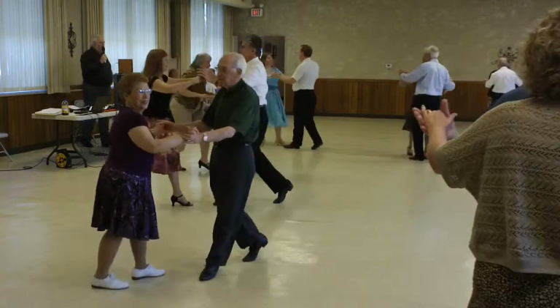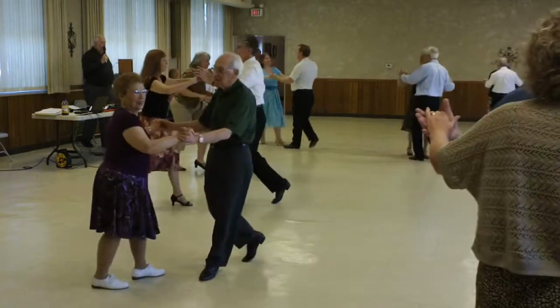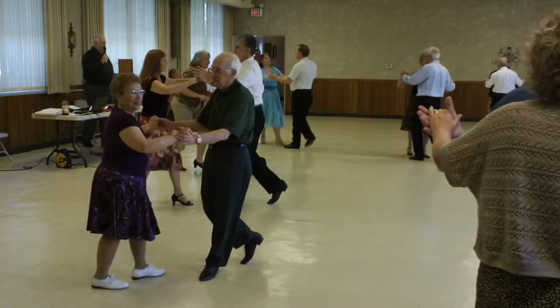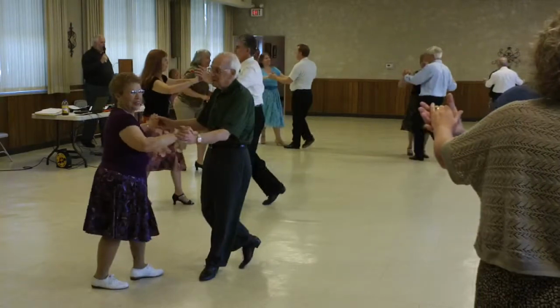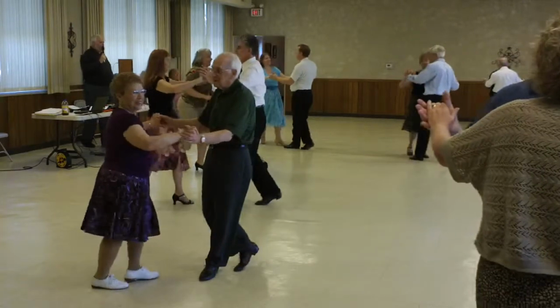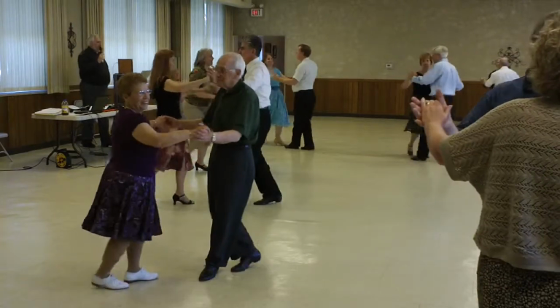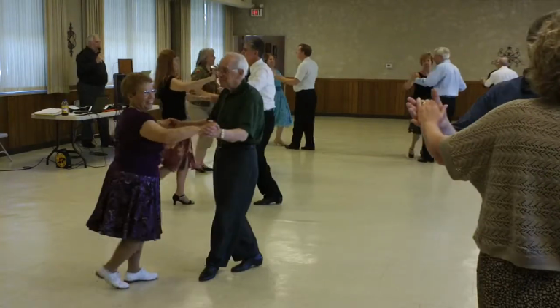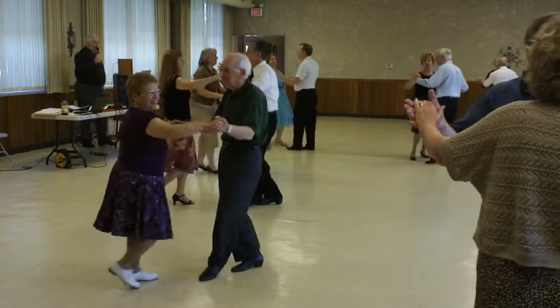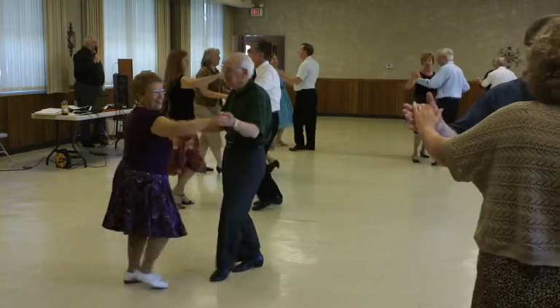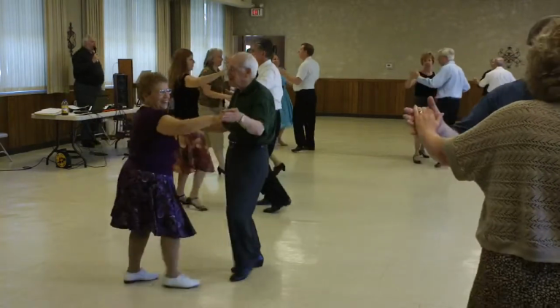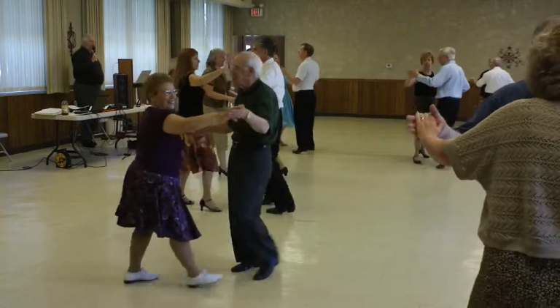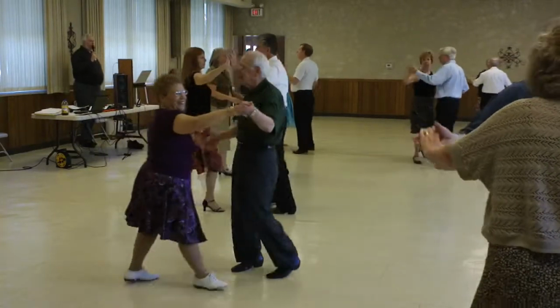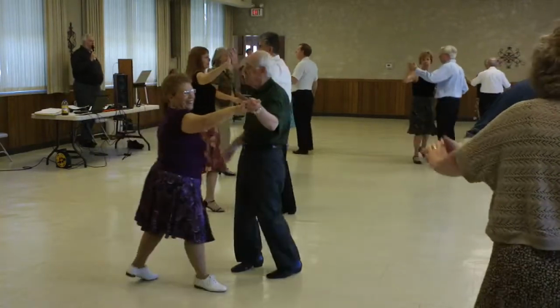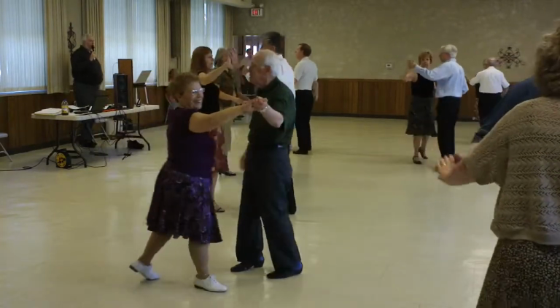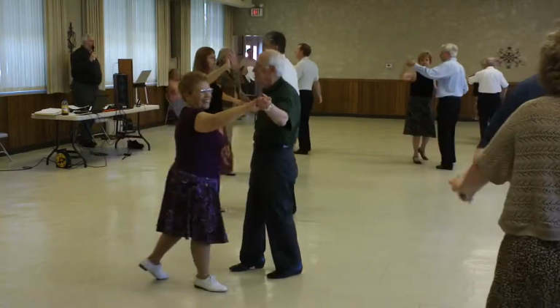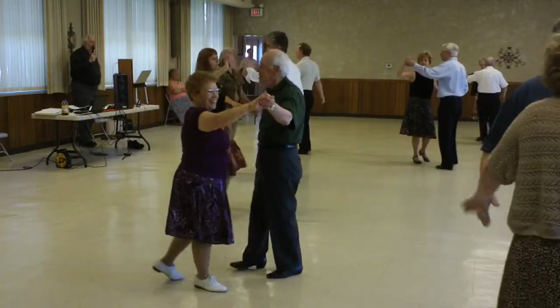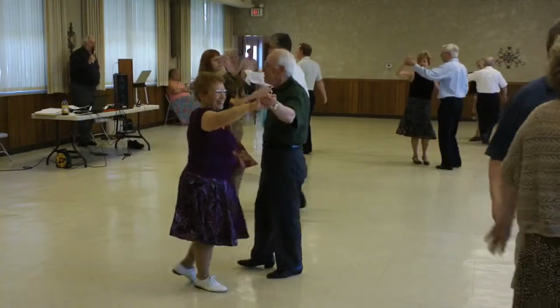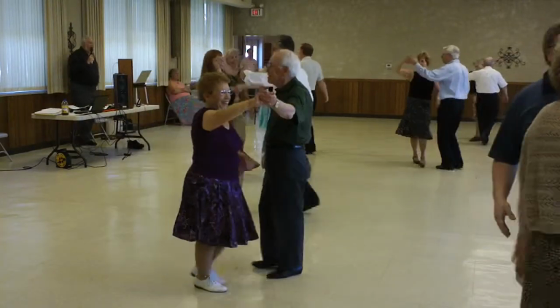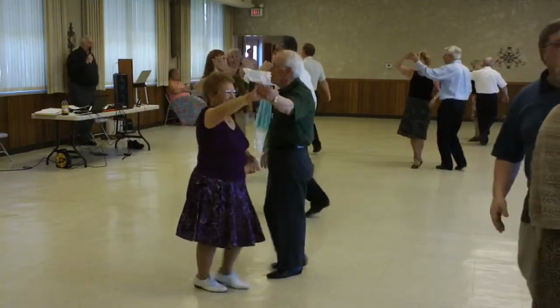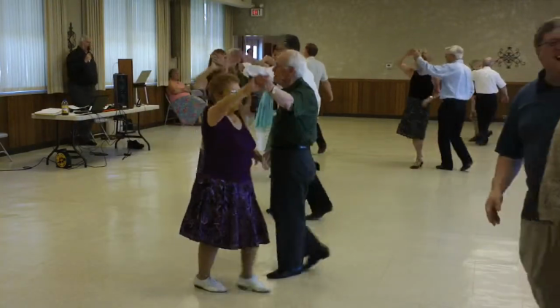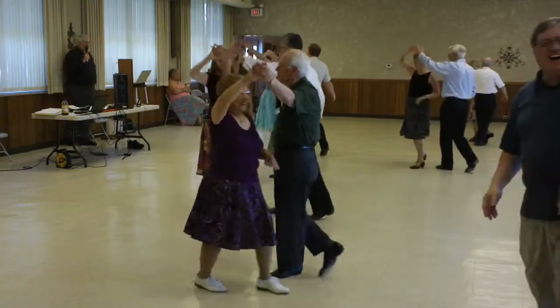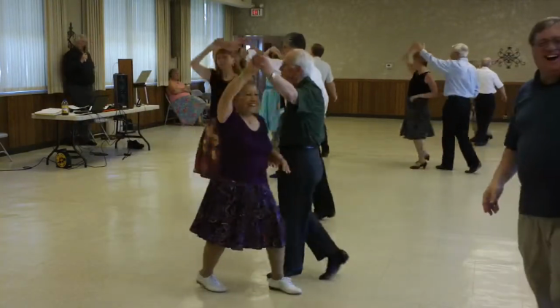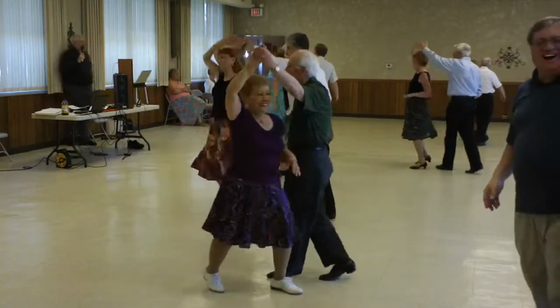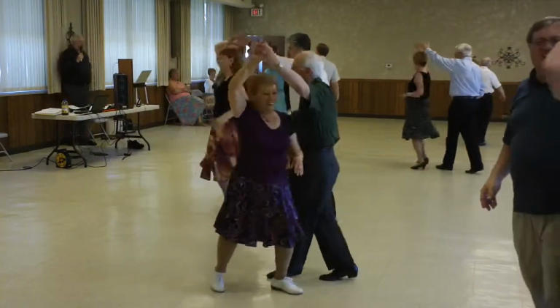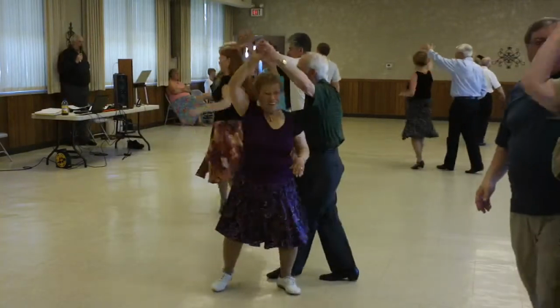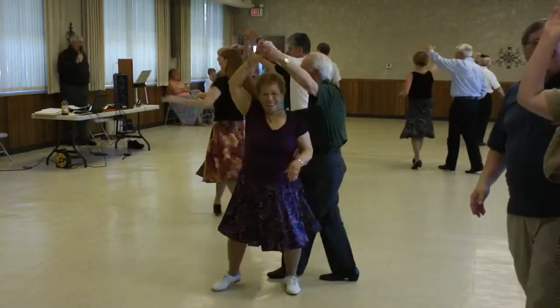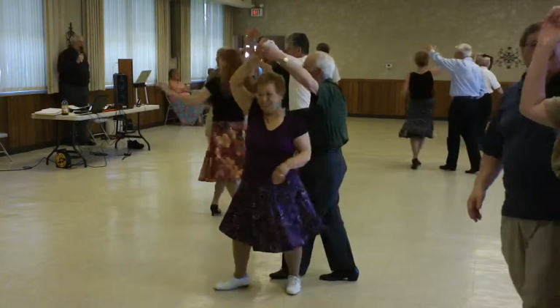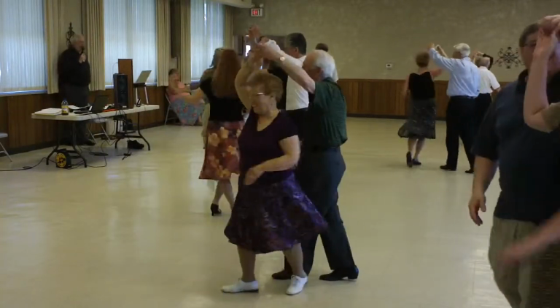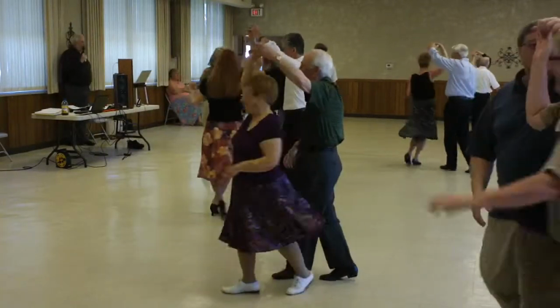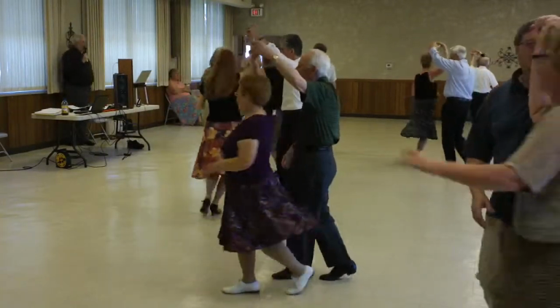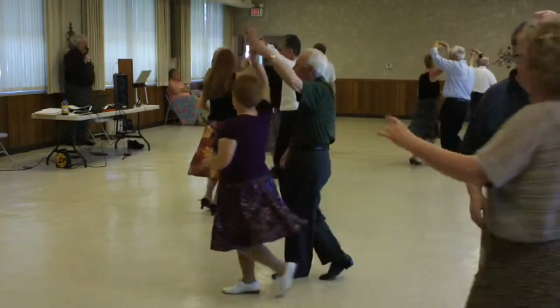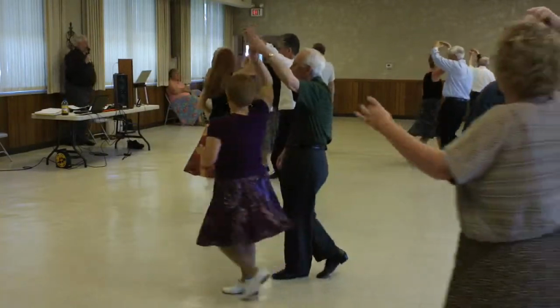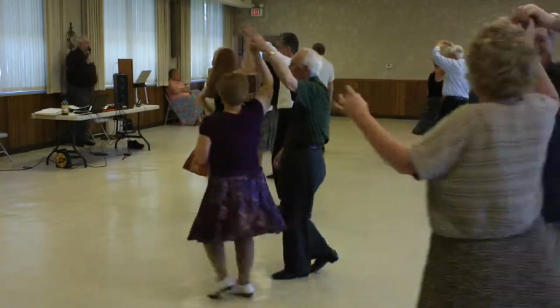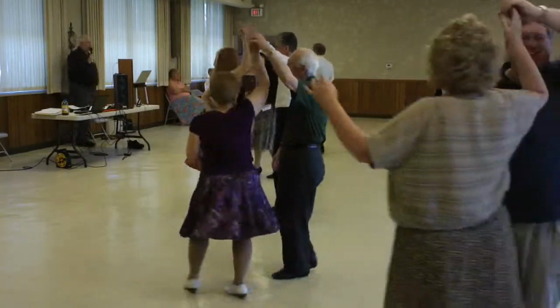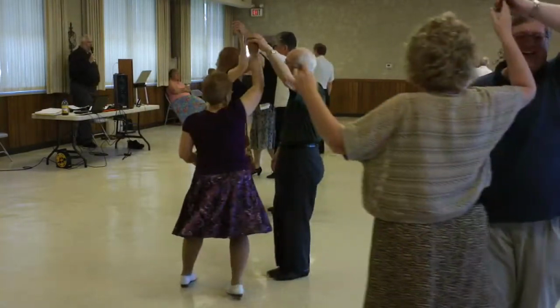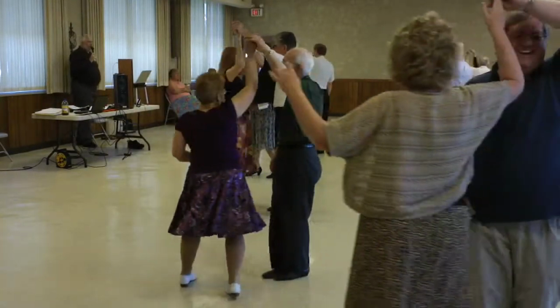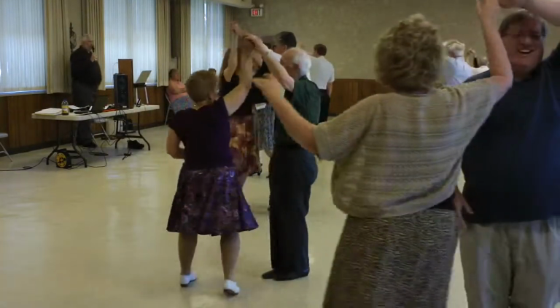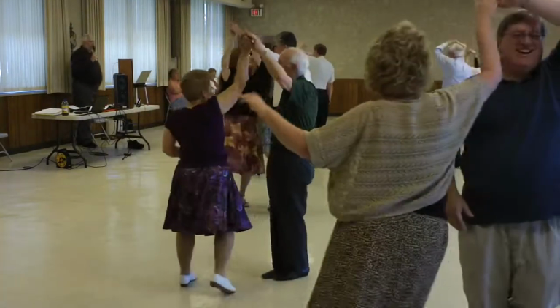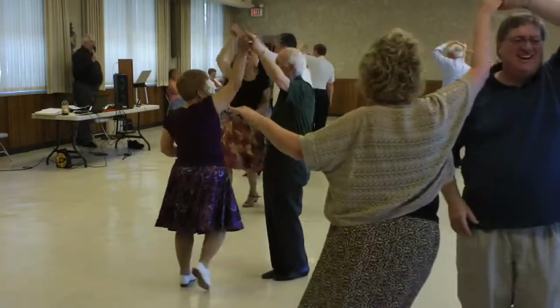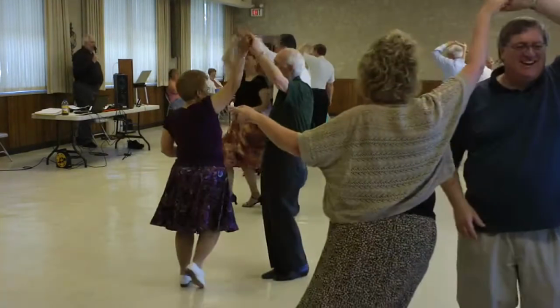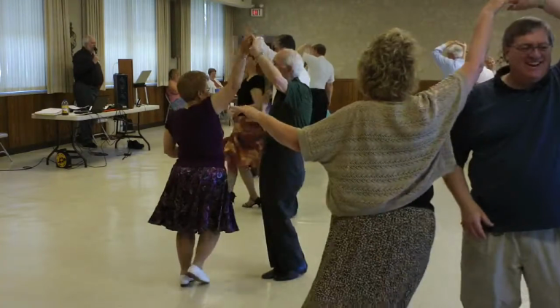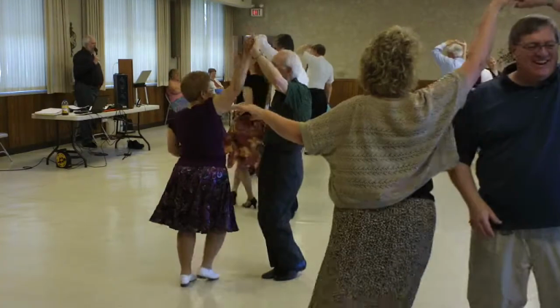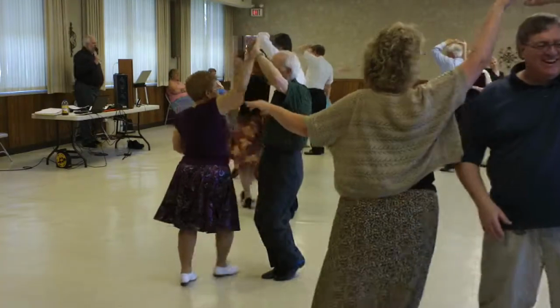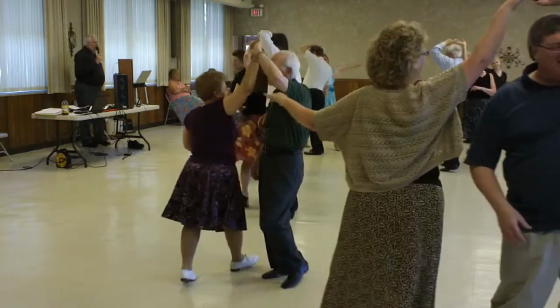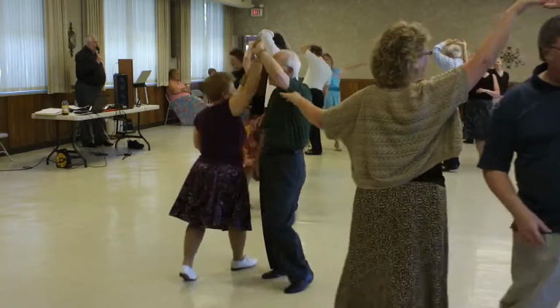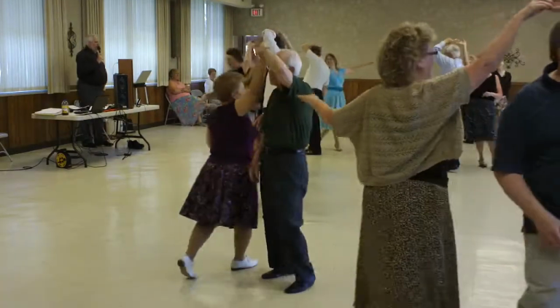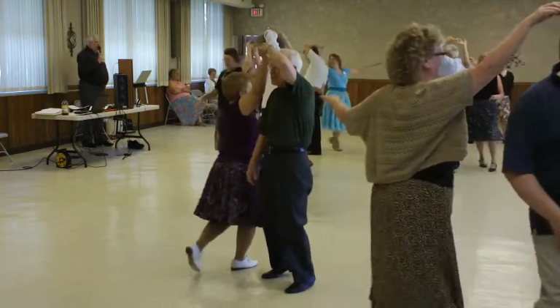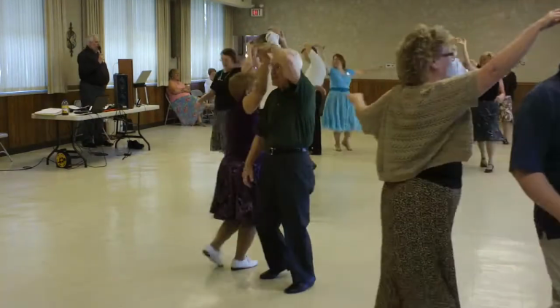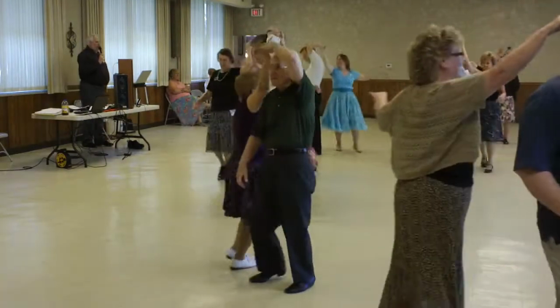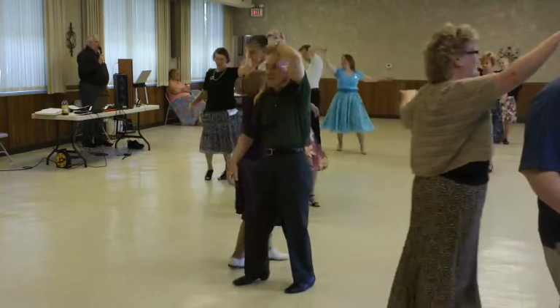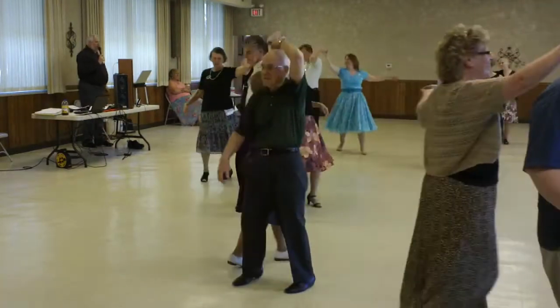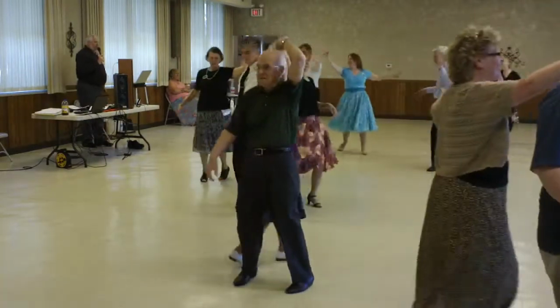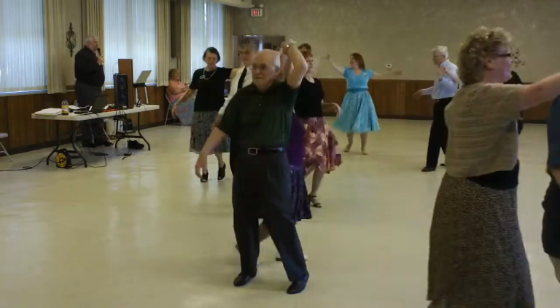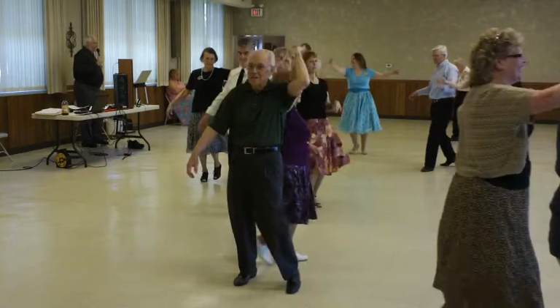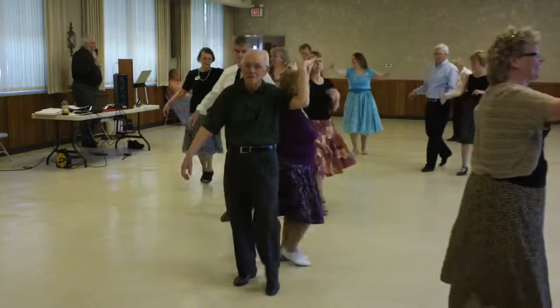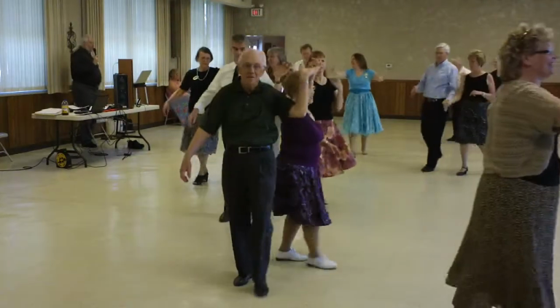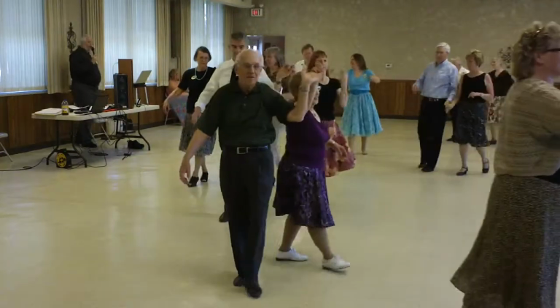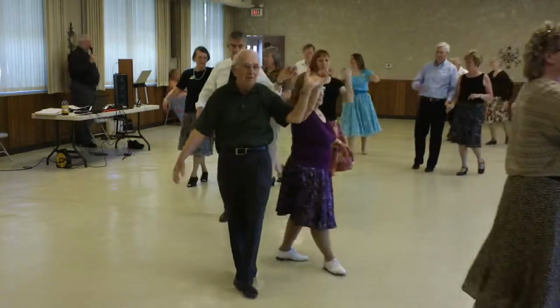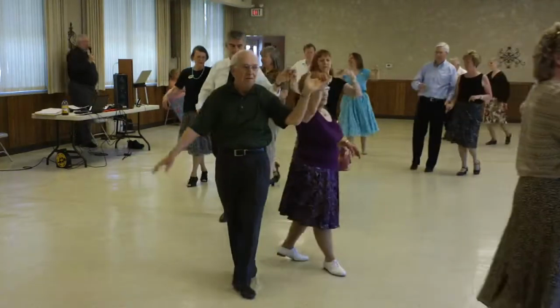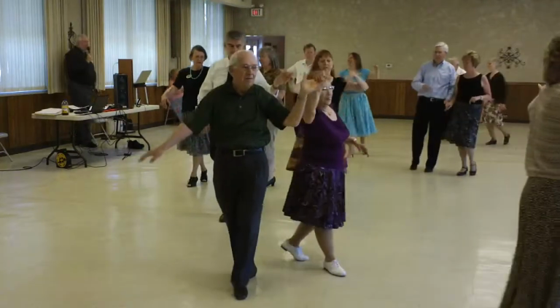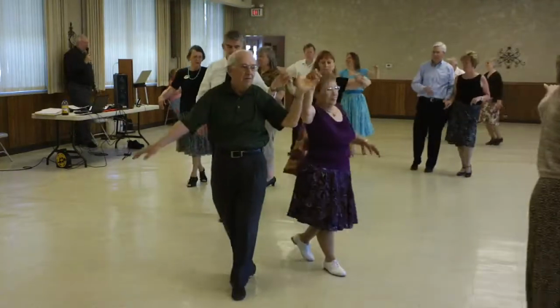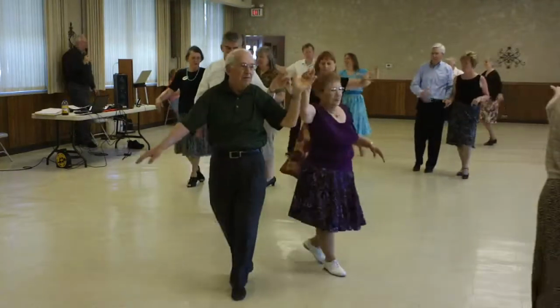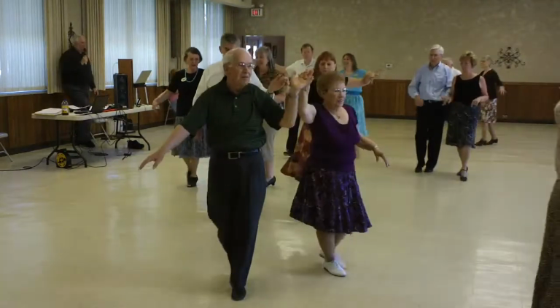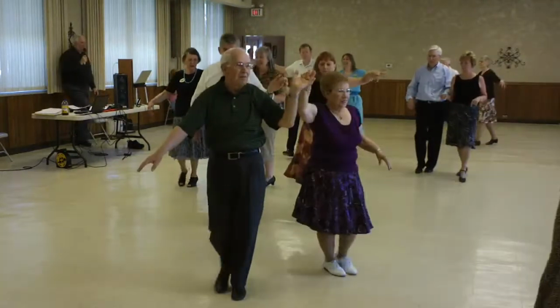Underarm turn, underarm turn. Ladies lariat, three man, turn the face line, progressive walk six.